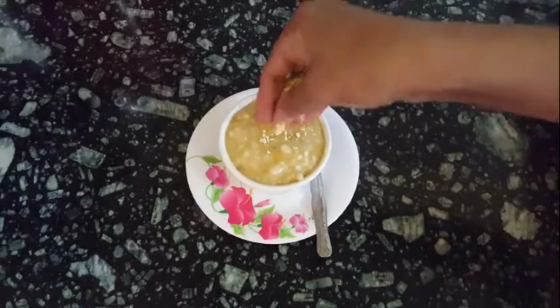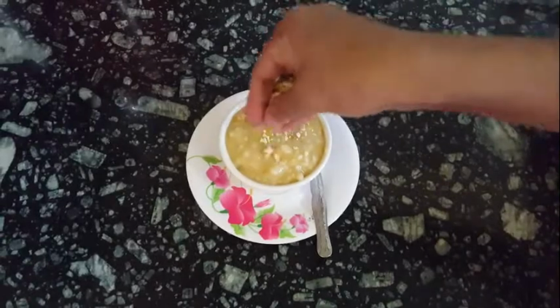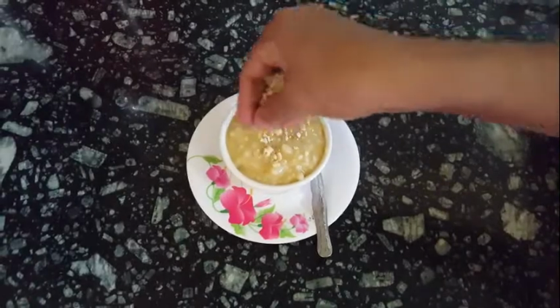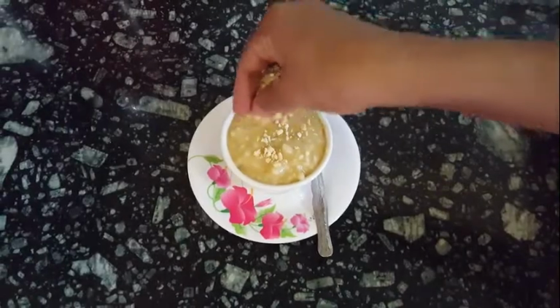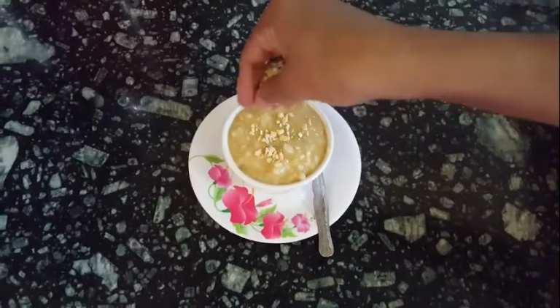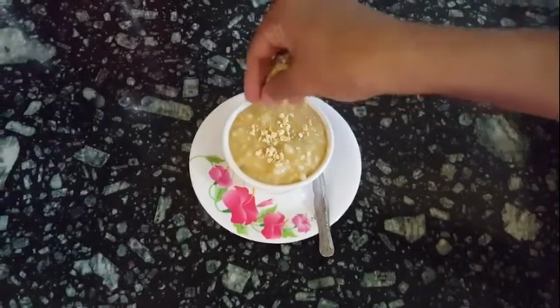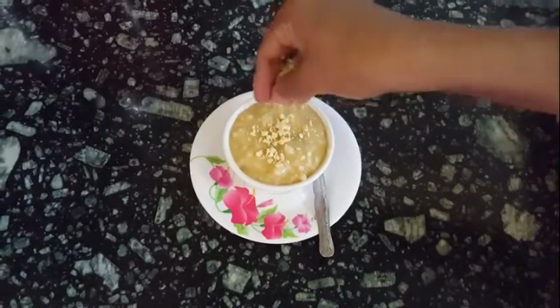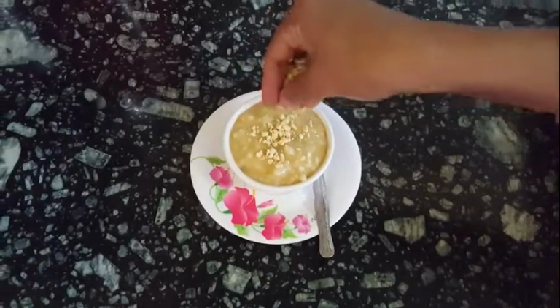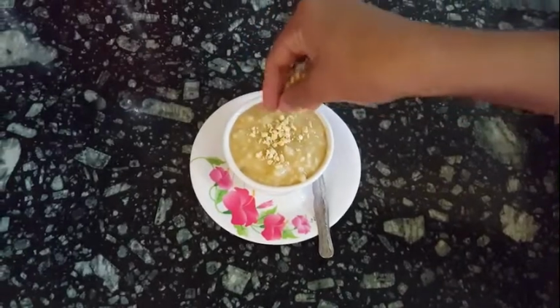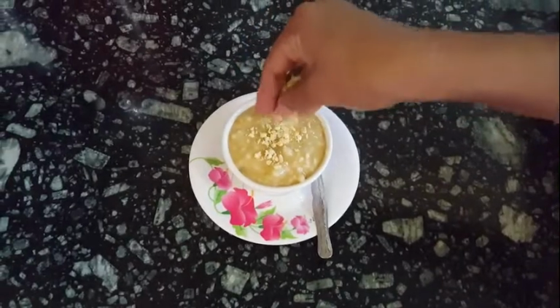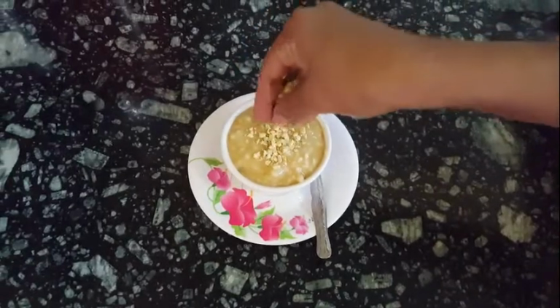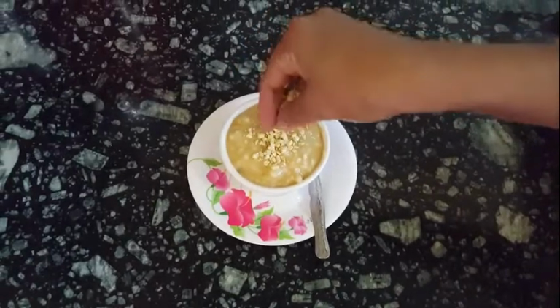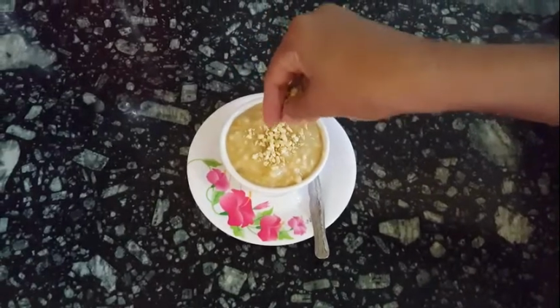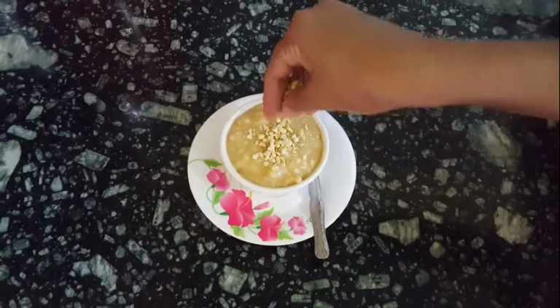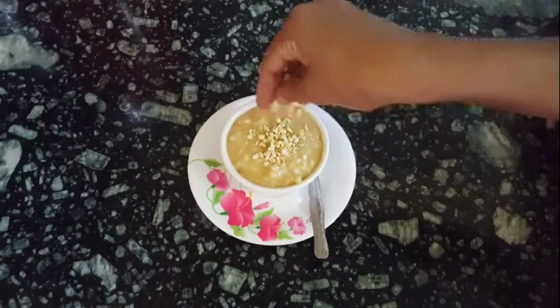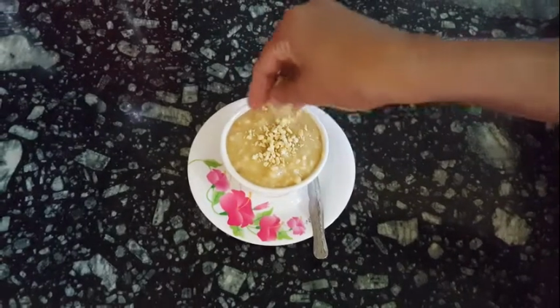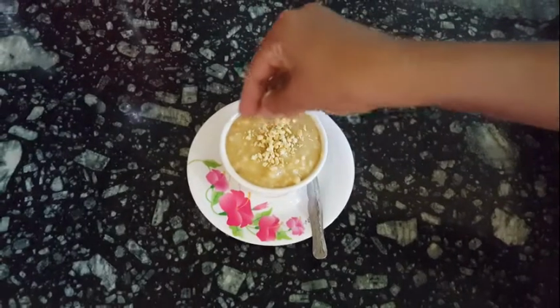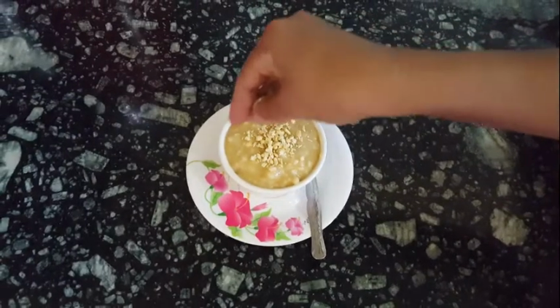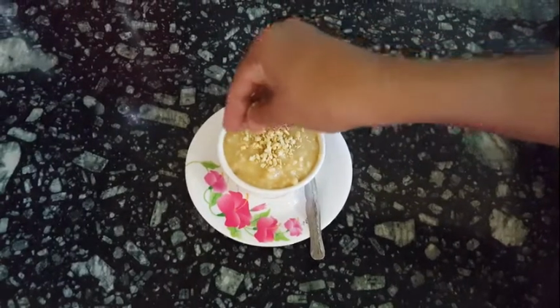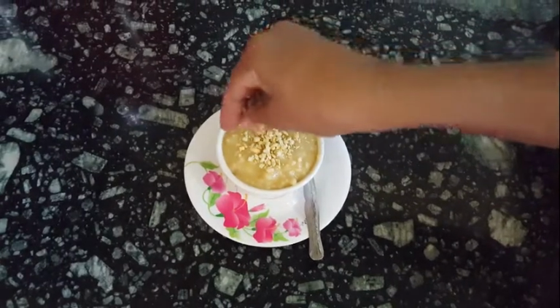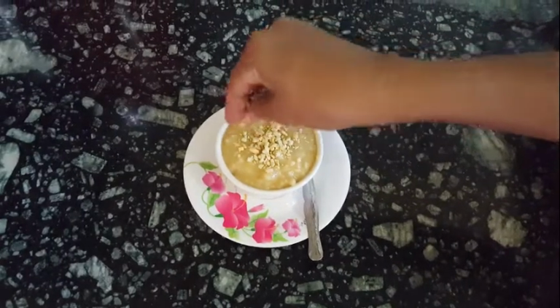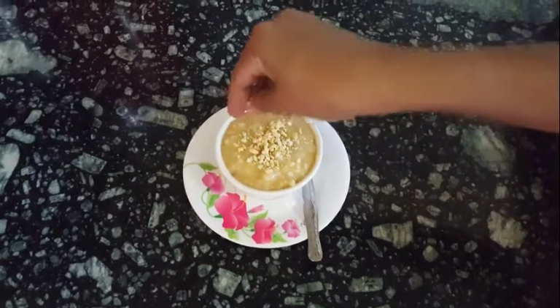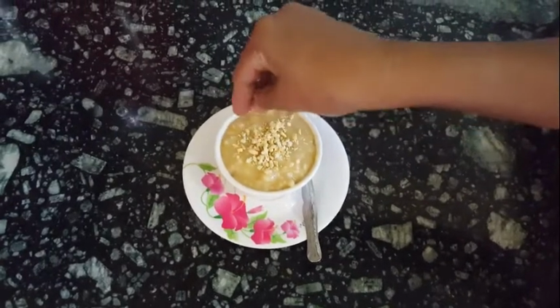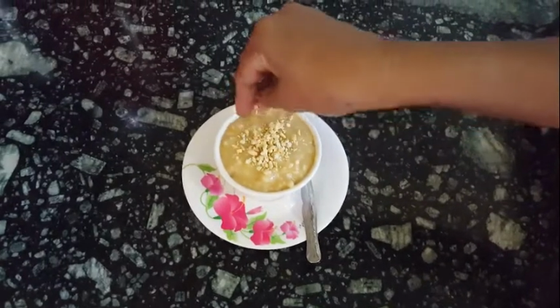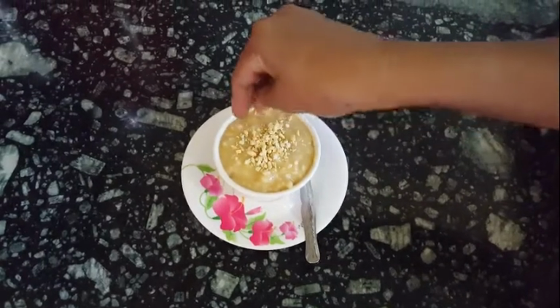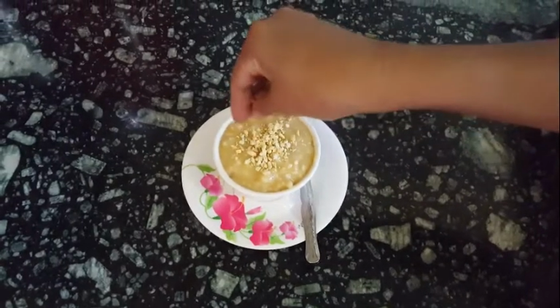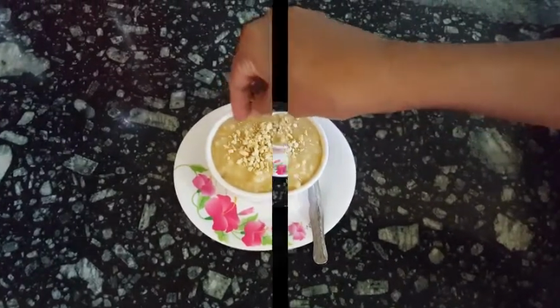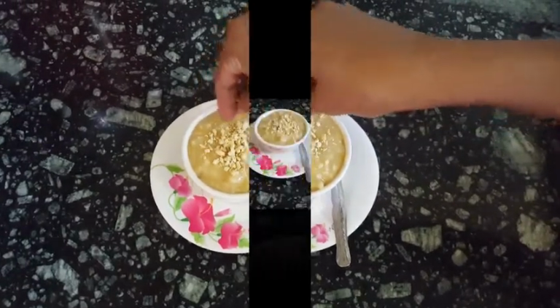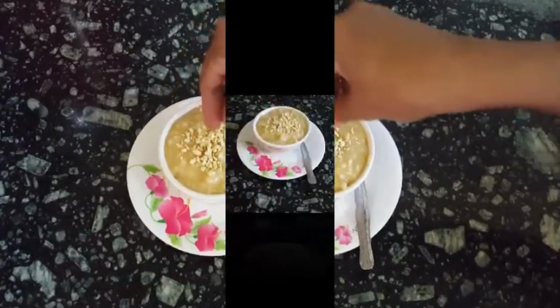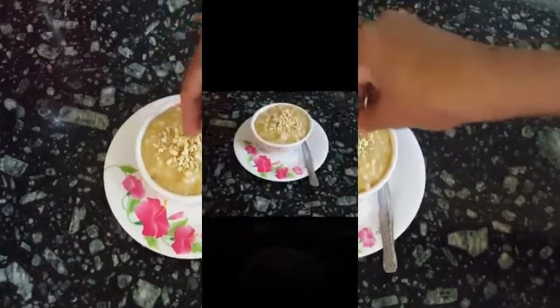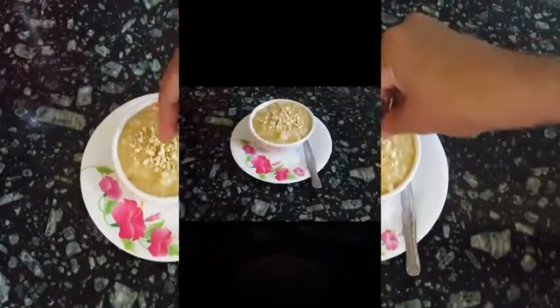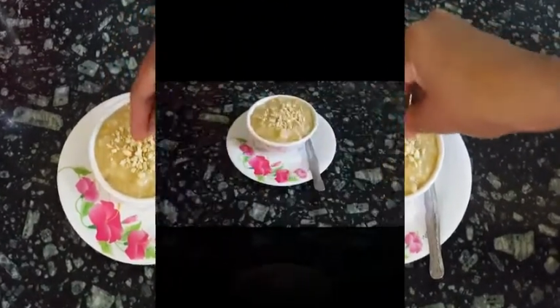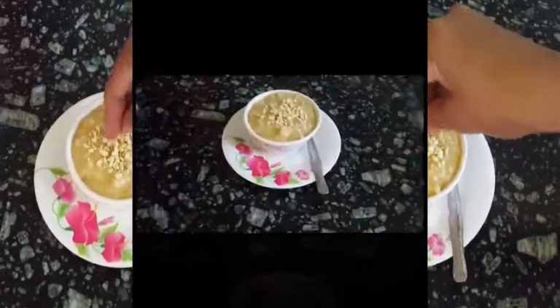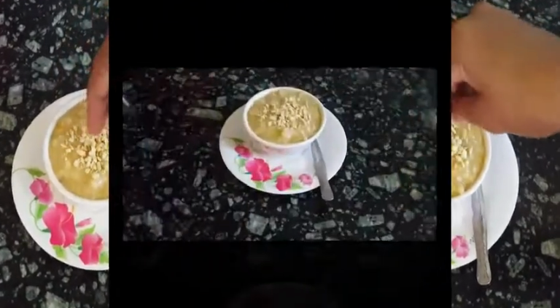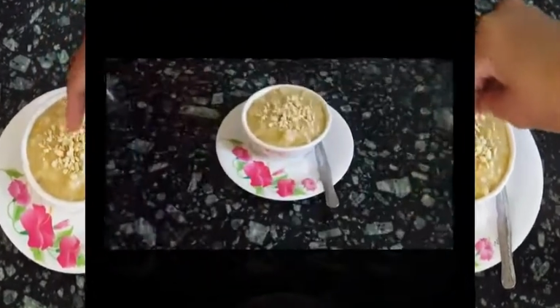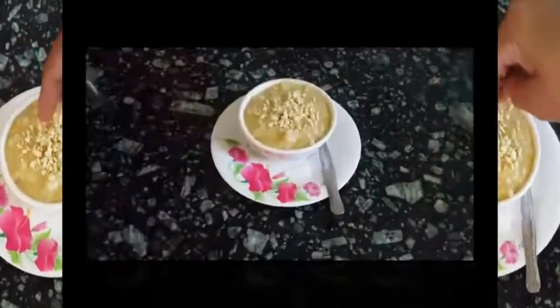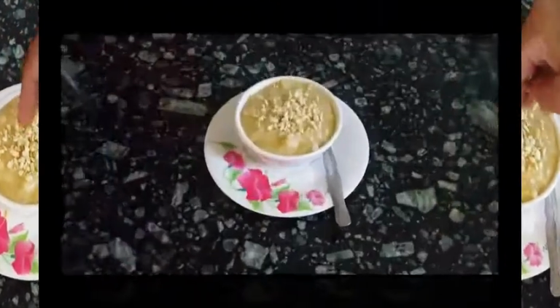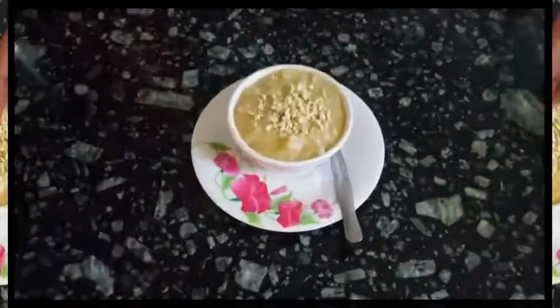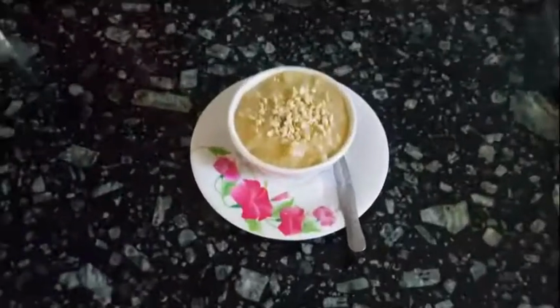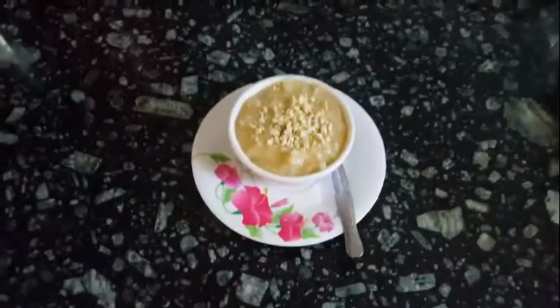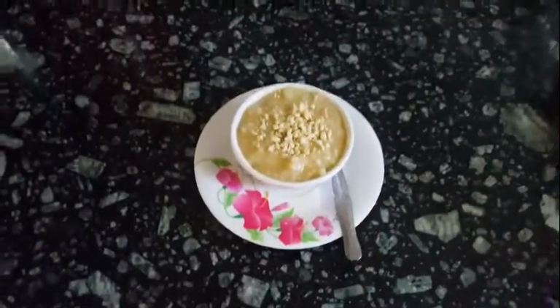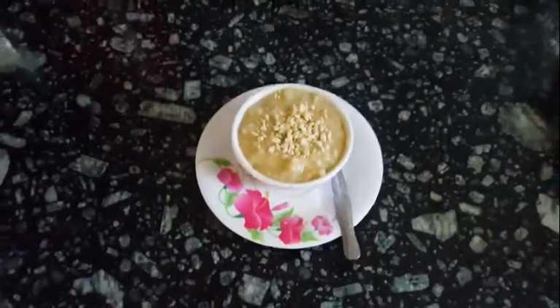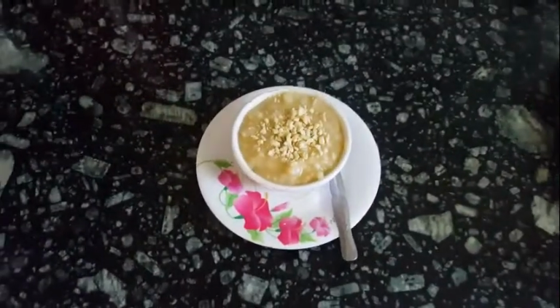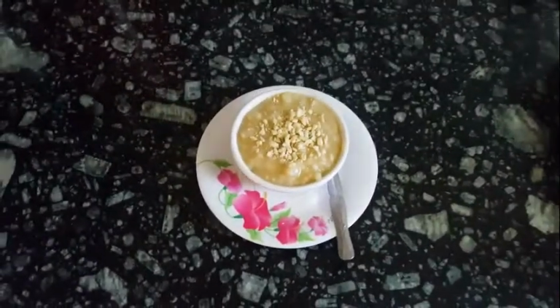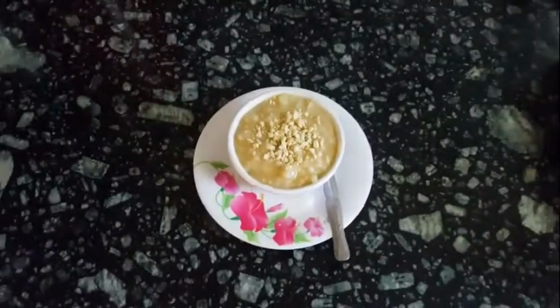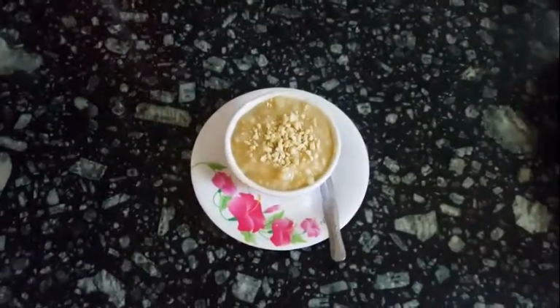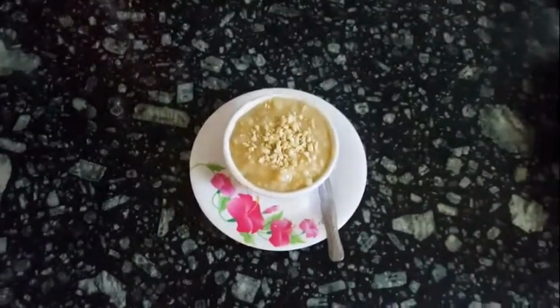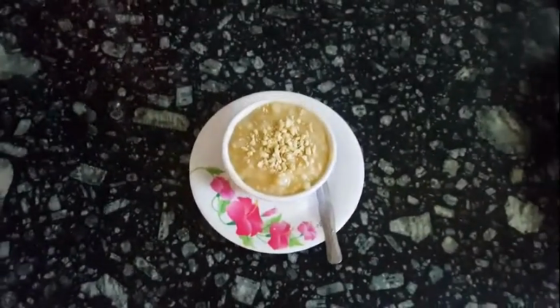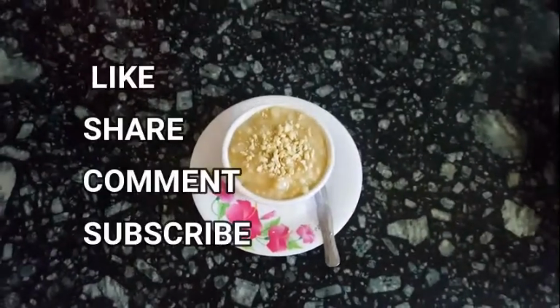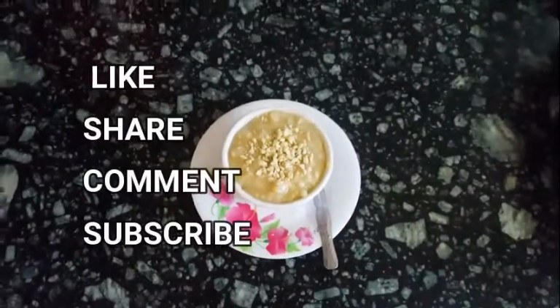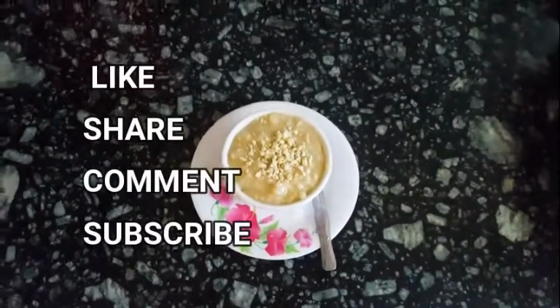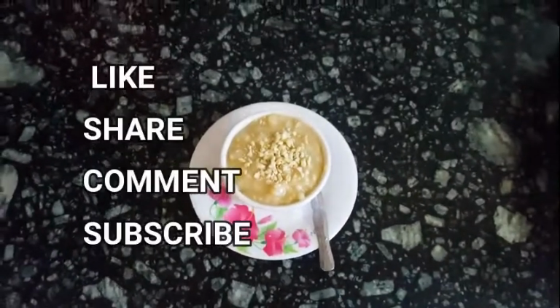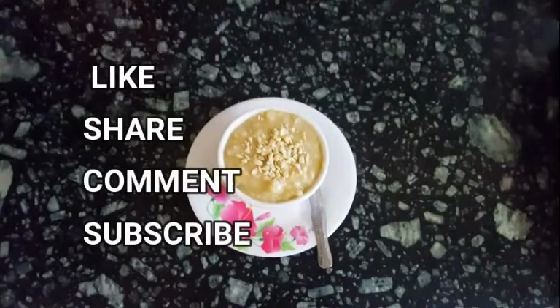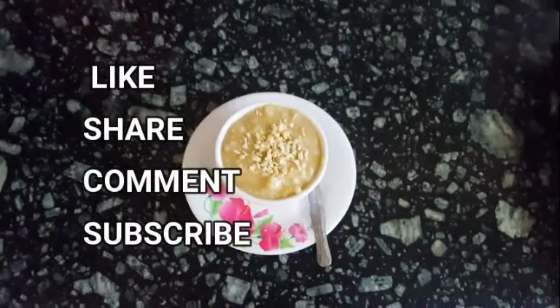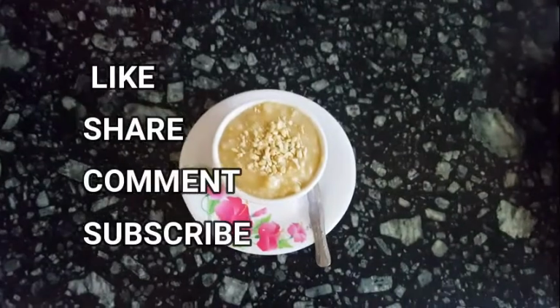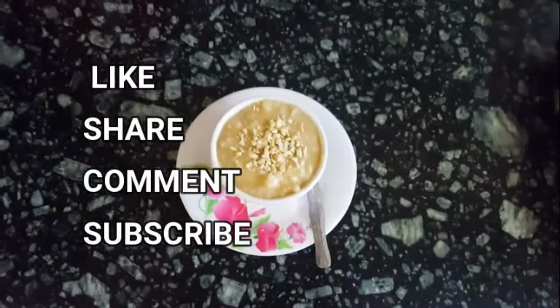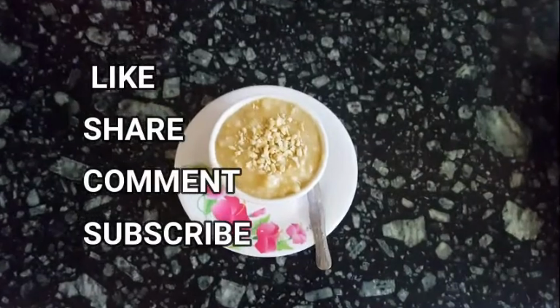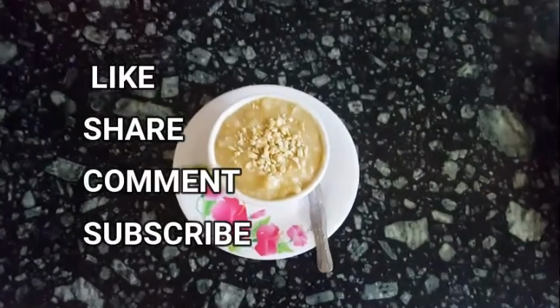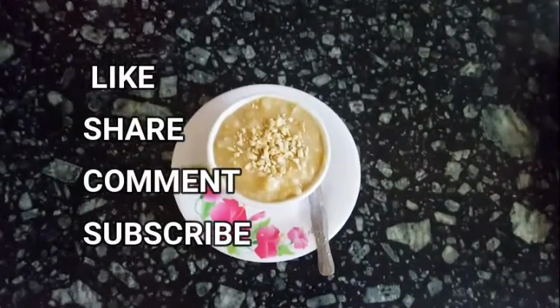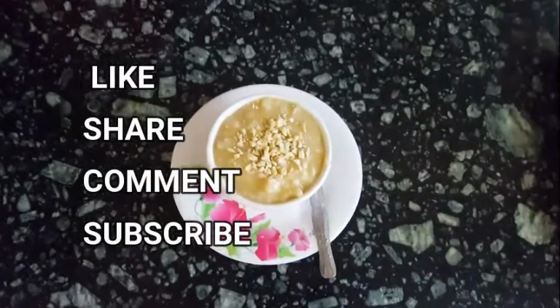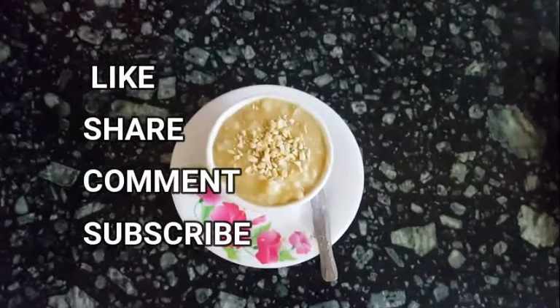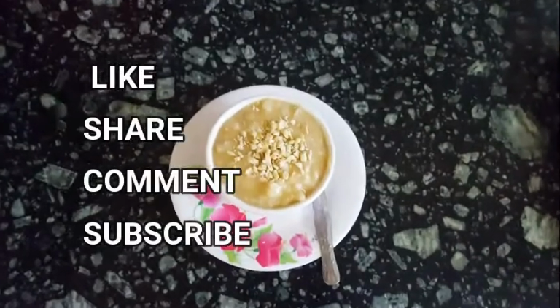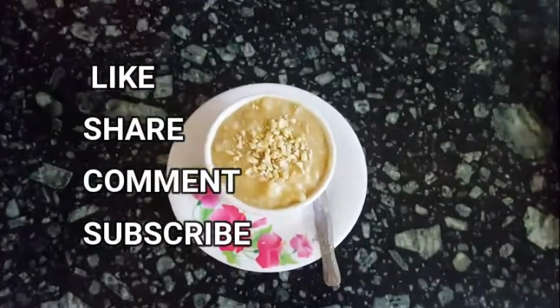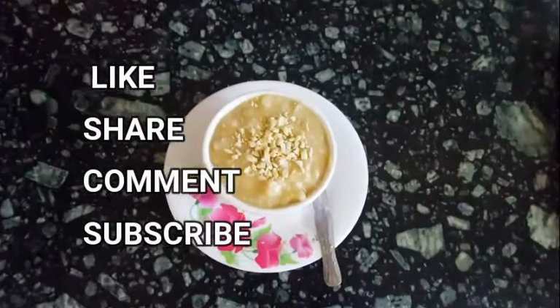For this video, please like, share, comment and subscribe.